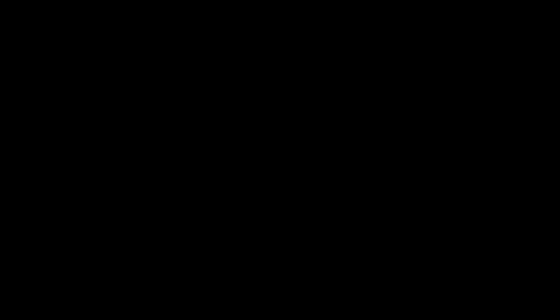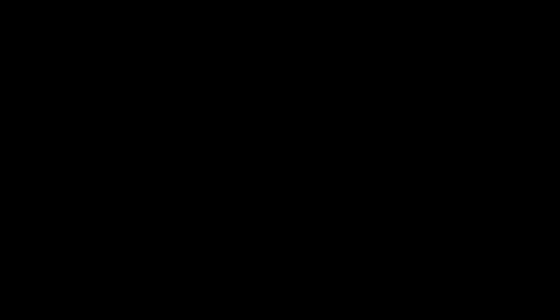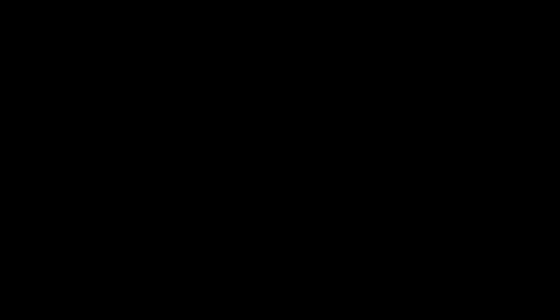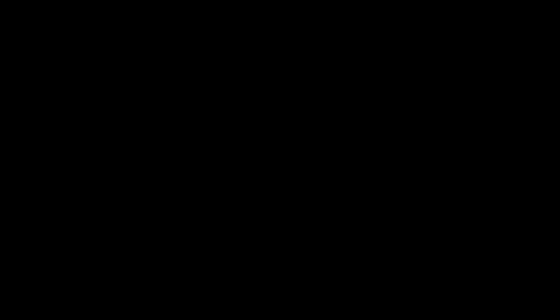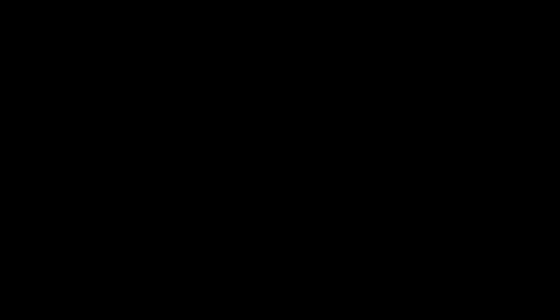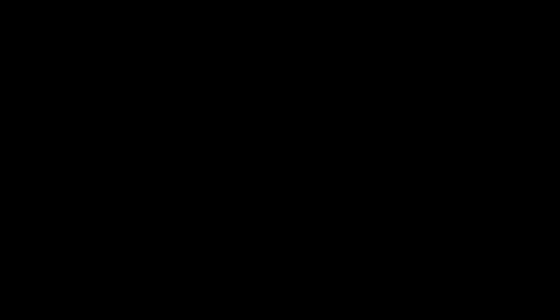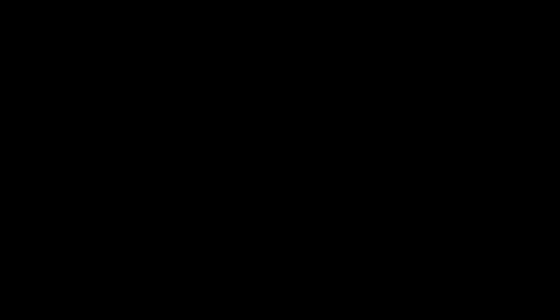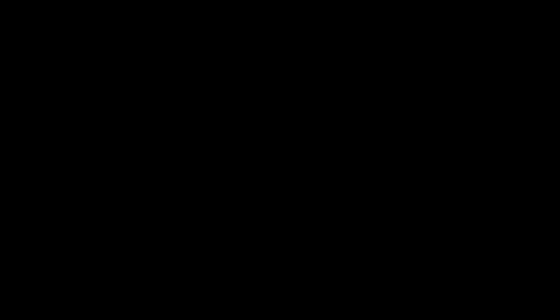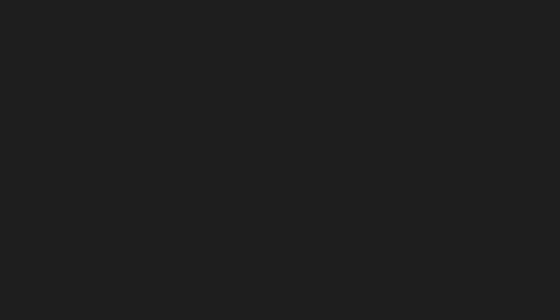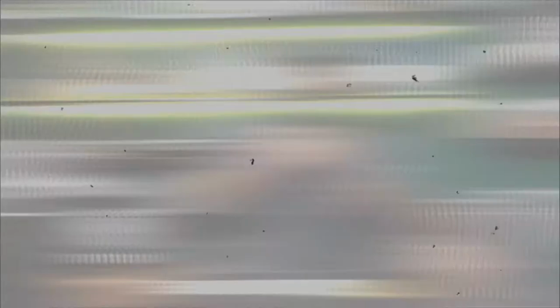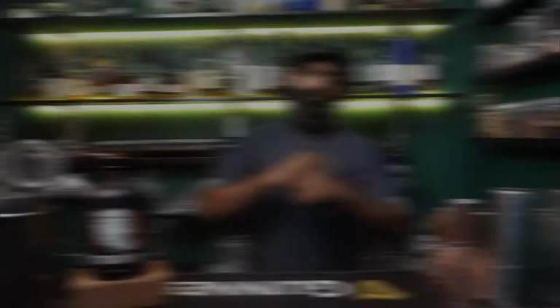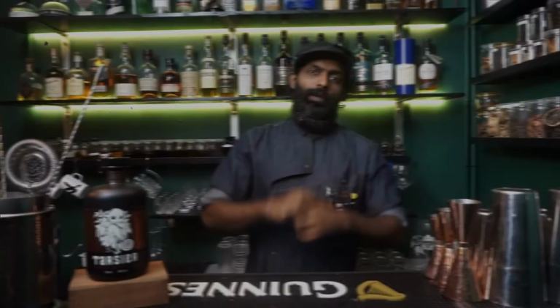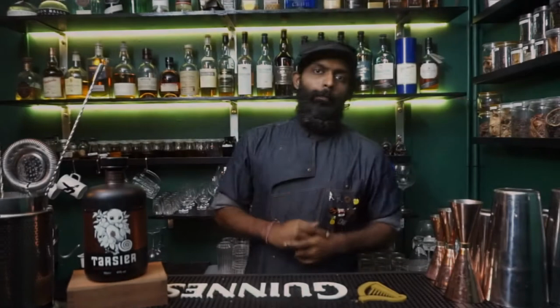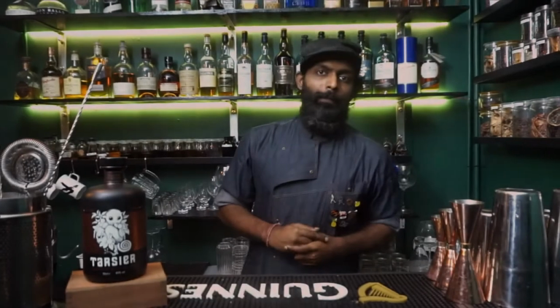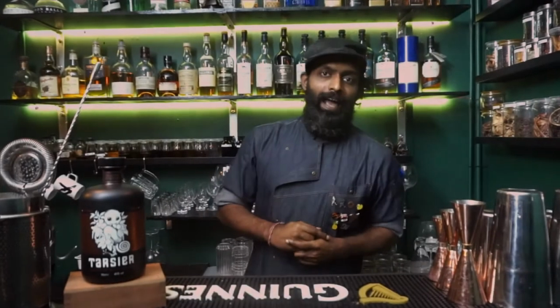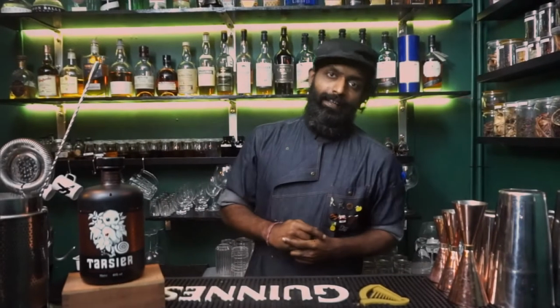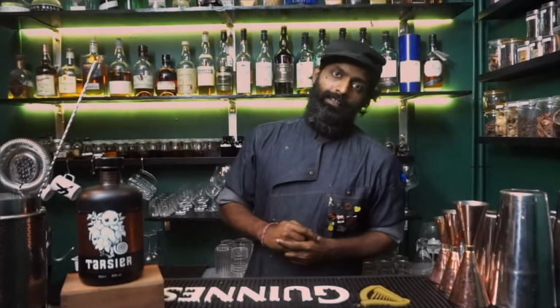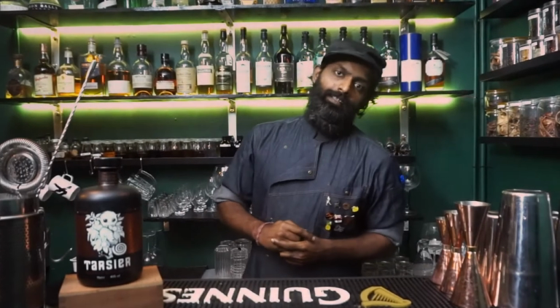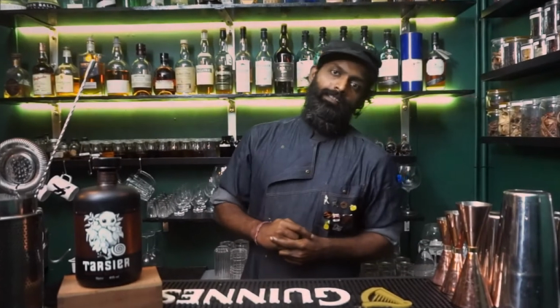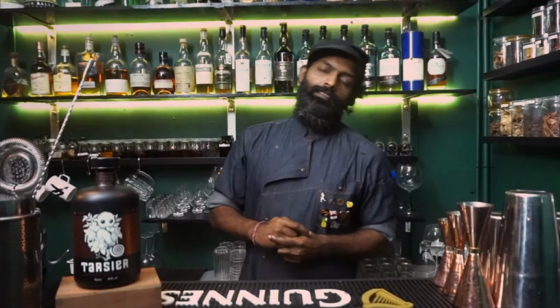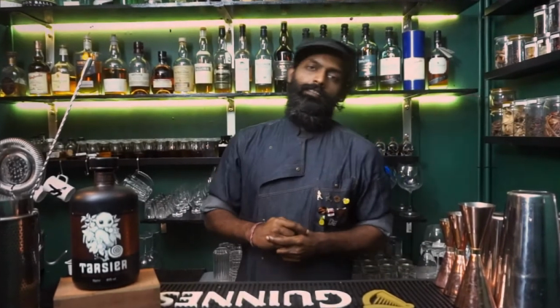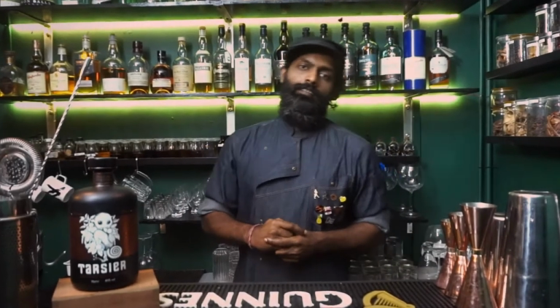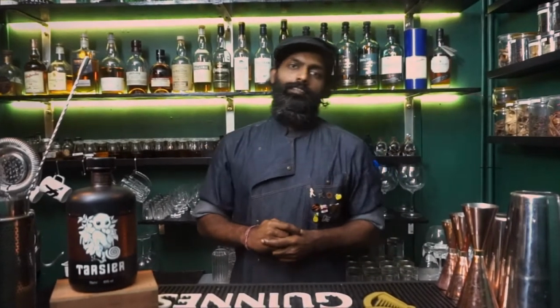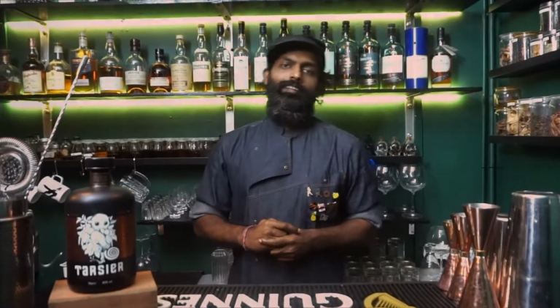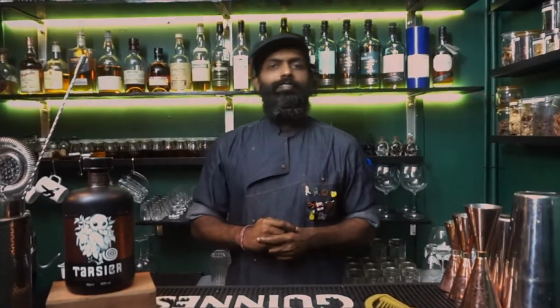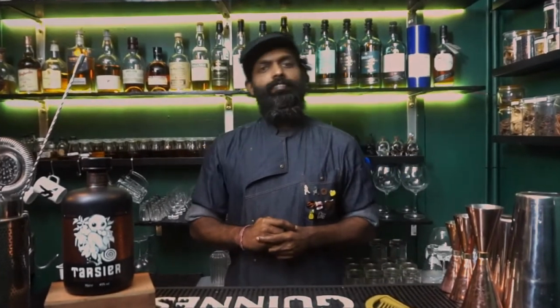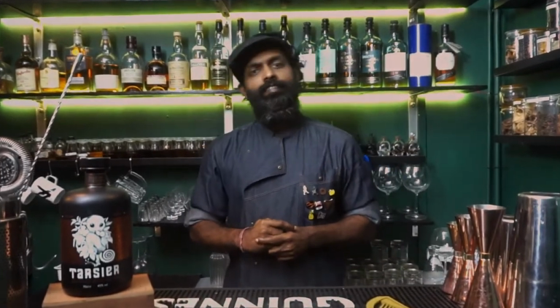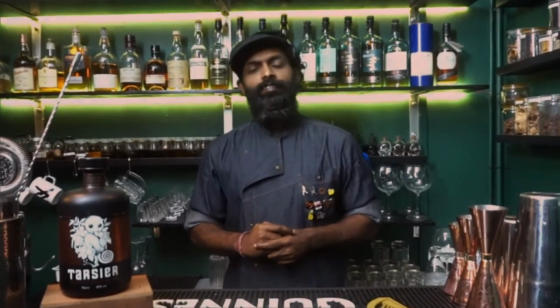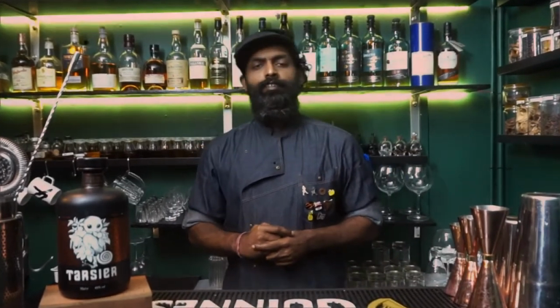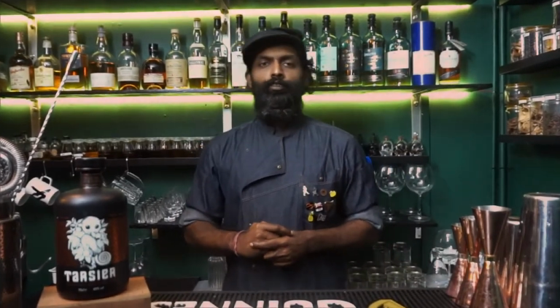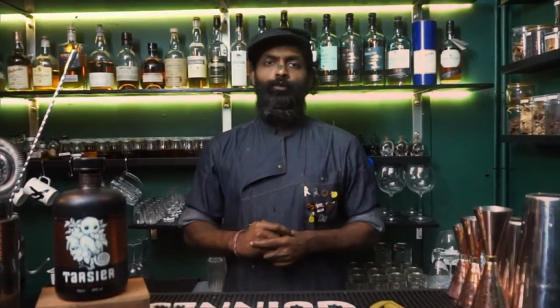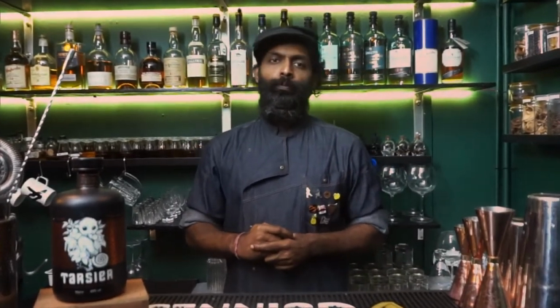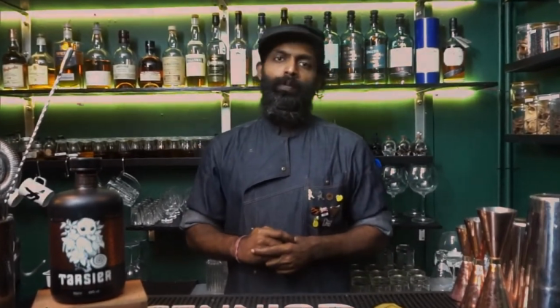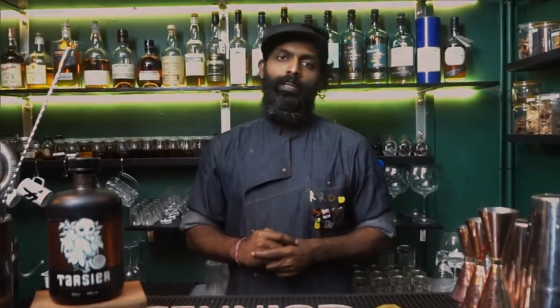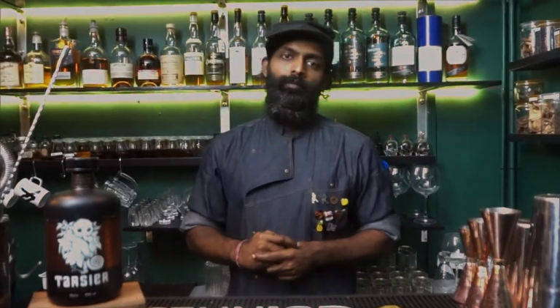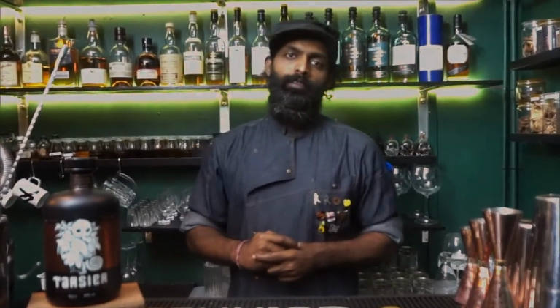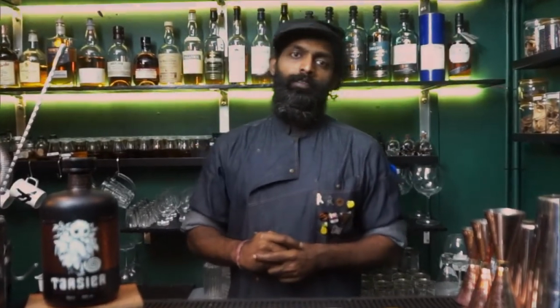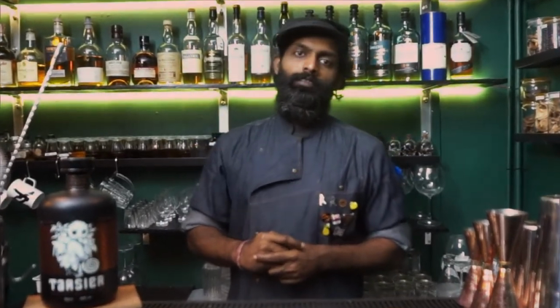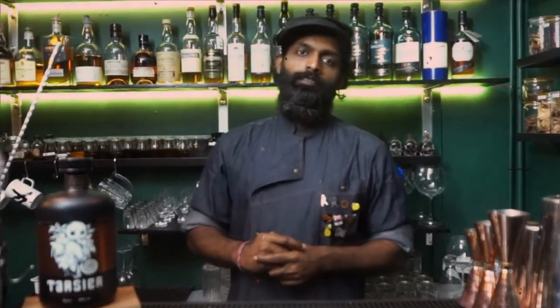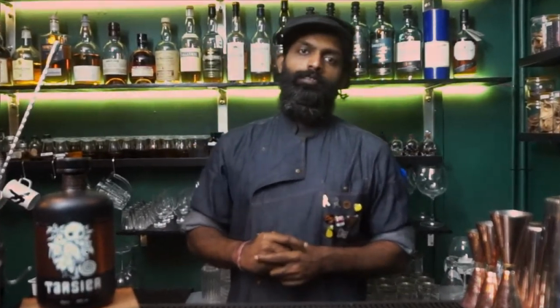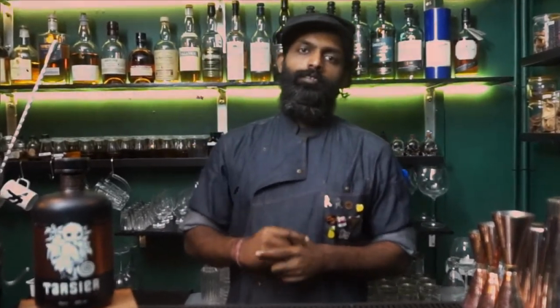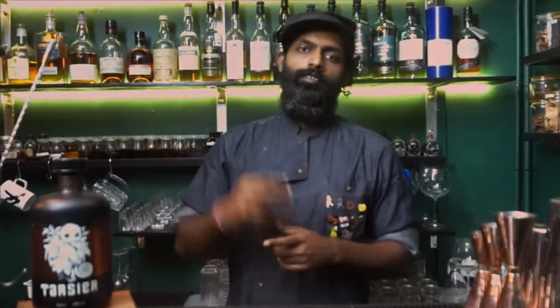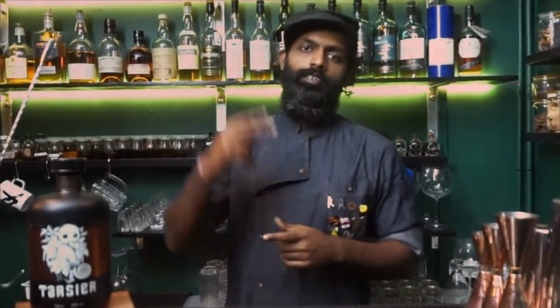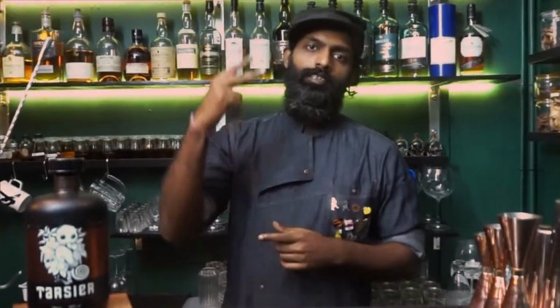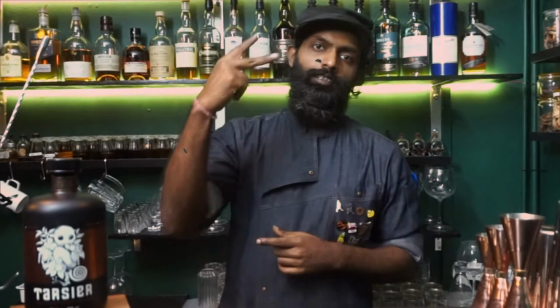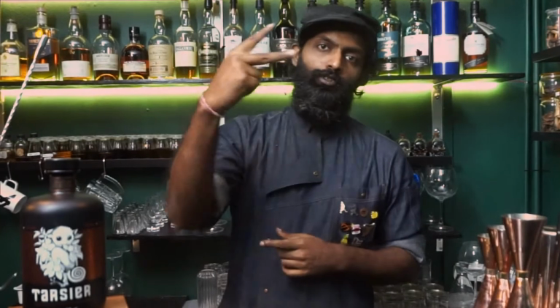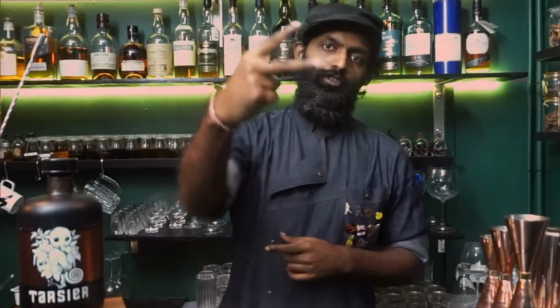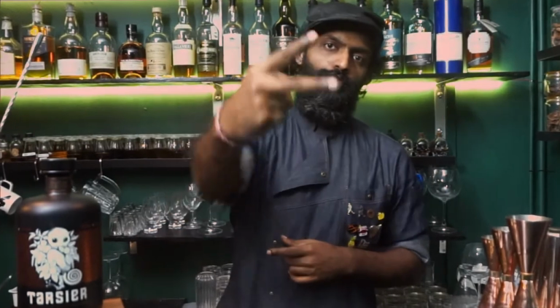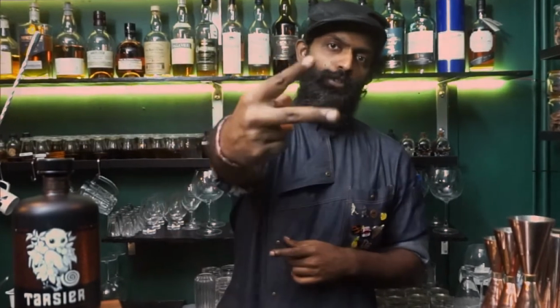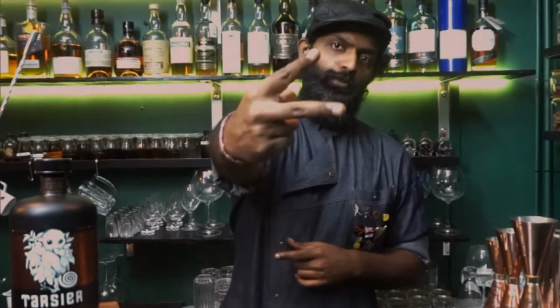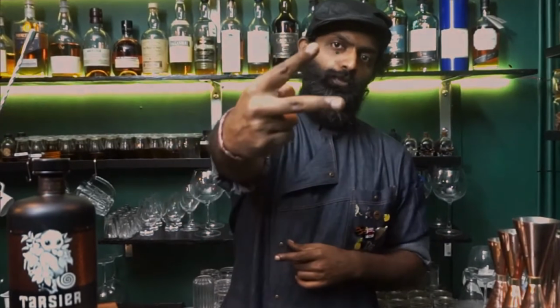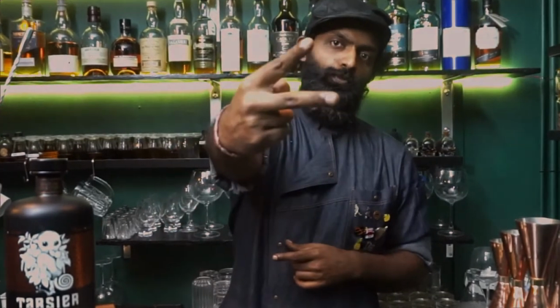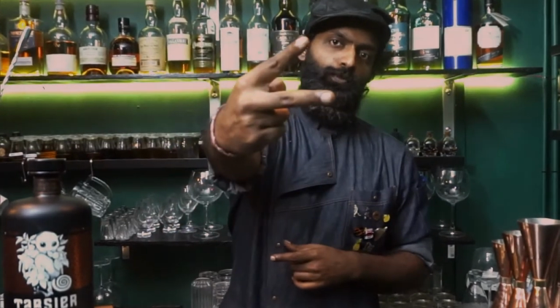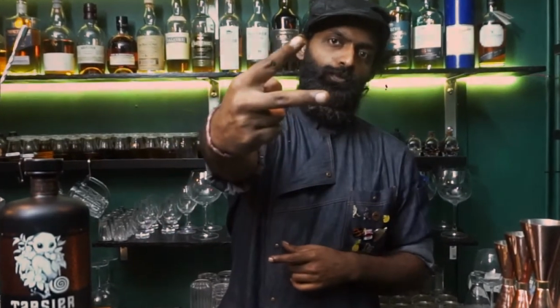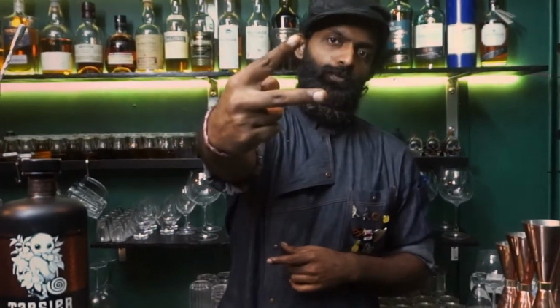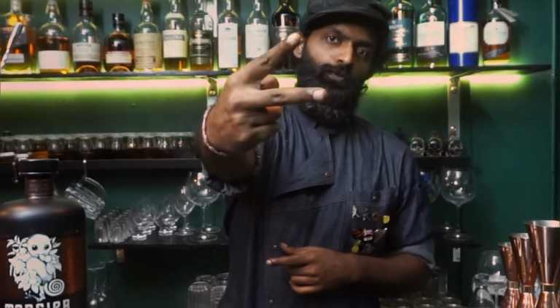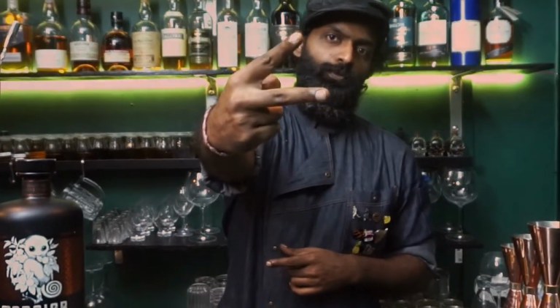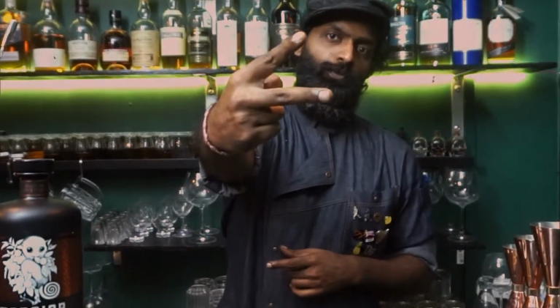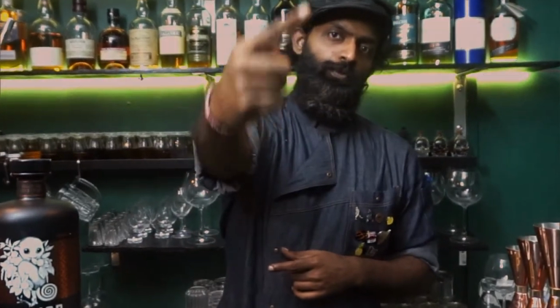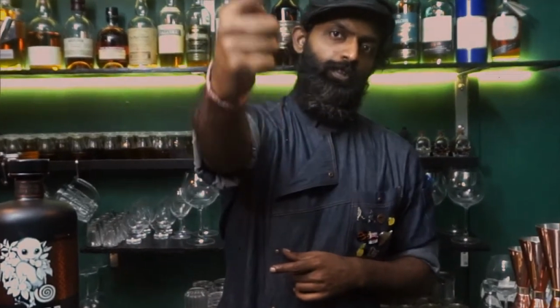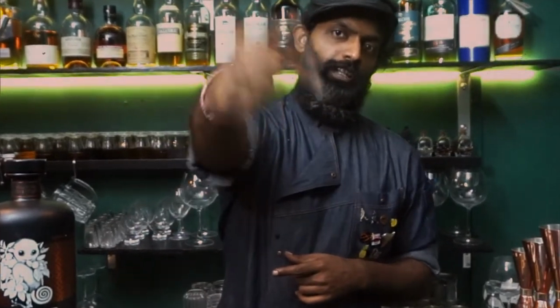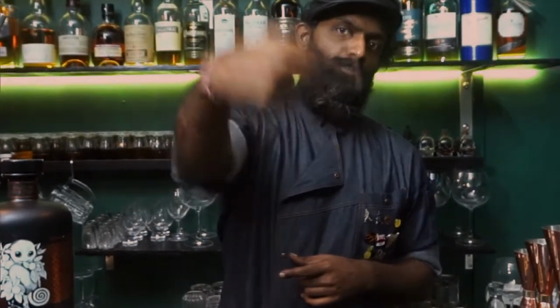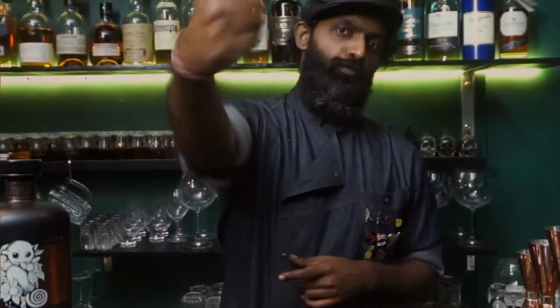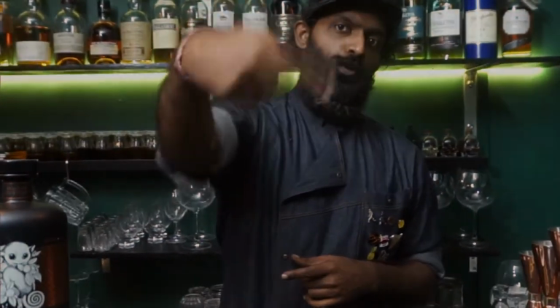We are back. Season 2, baby. Season 2. Let's go.